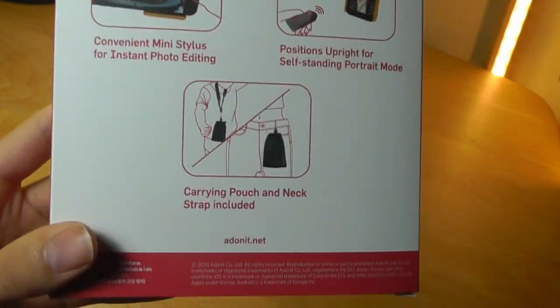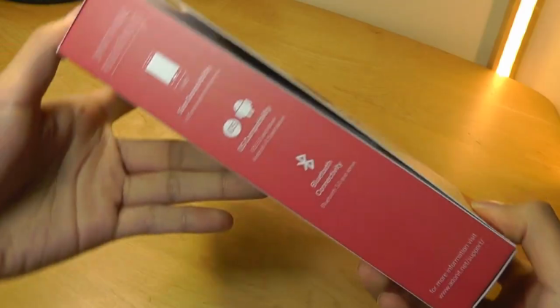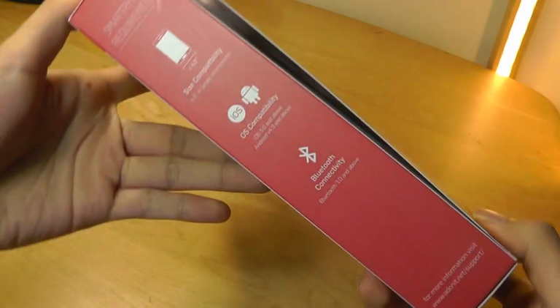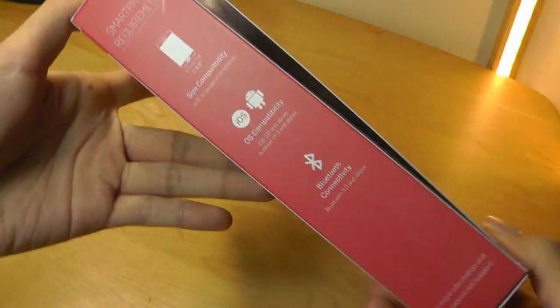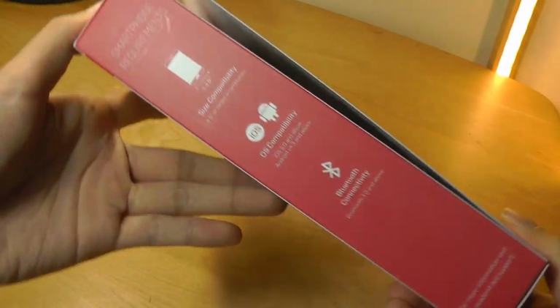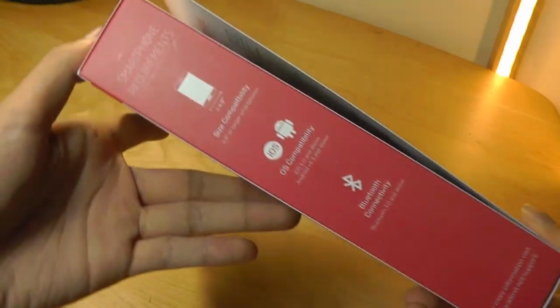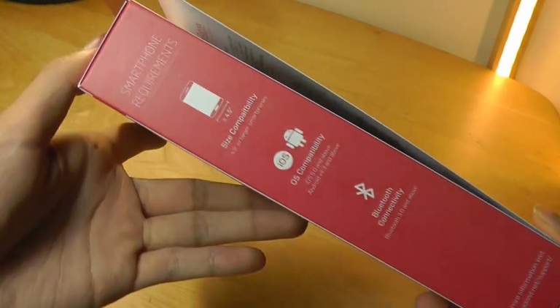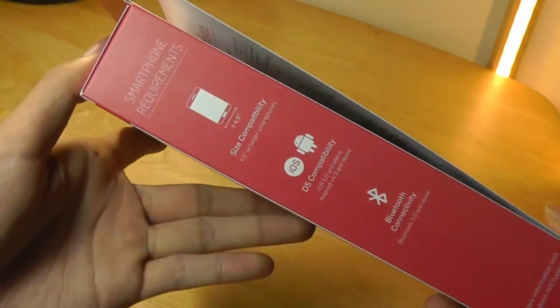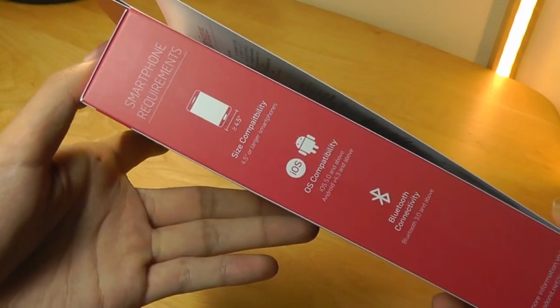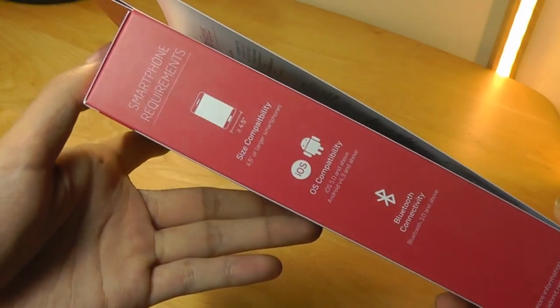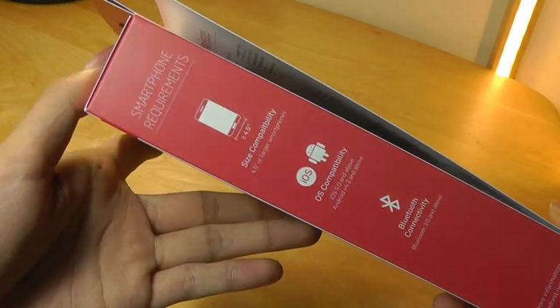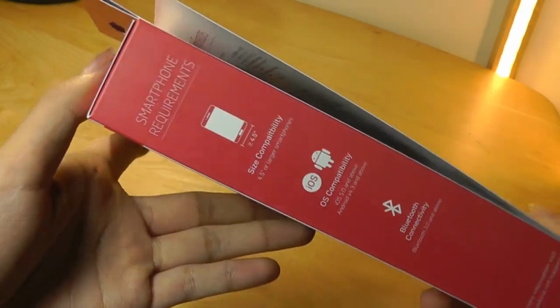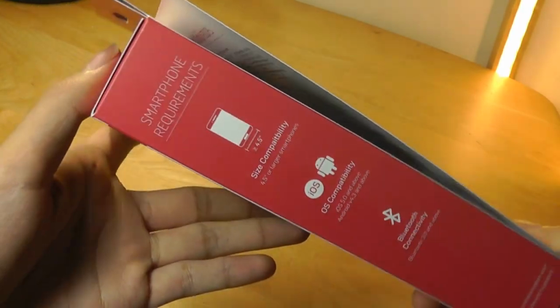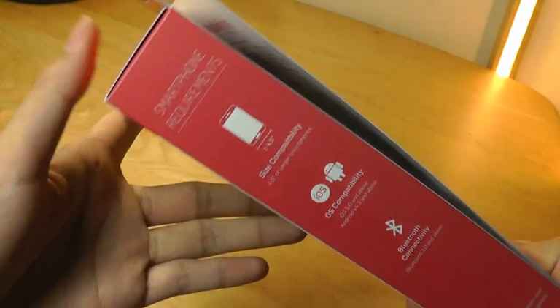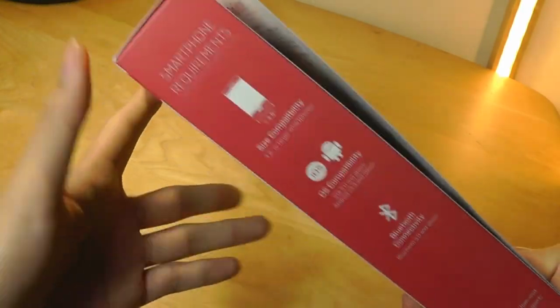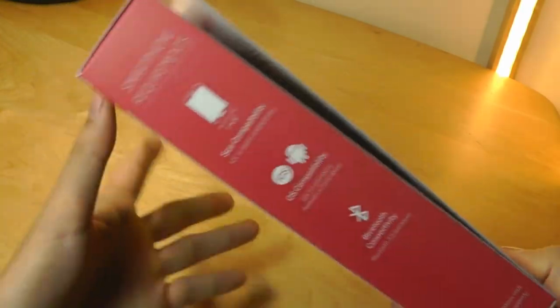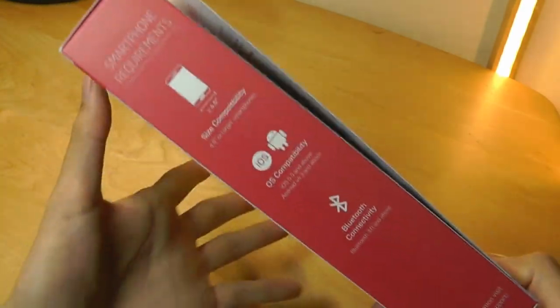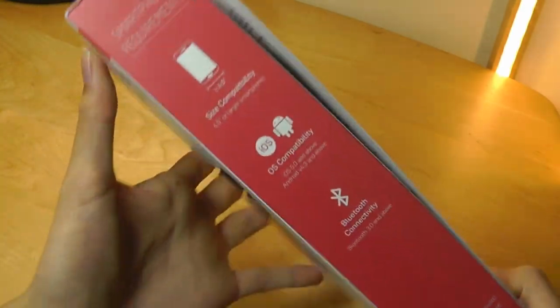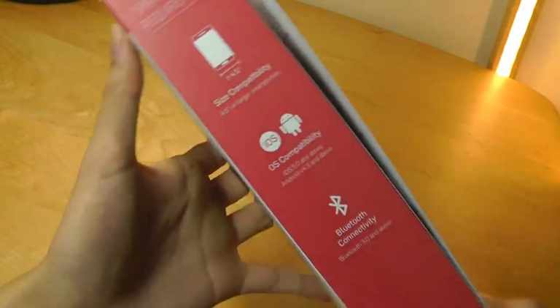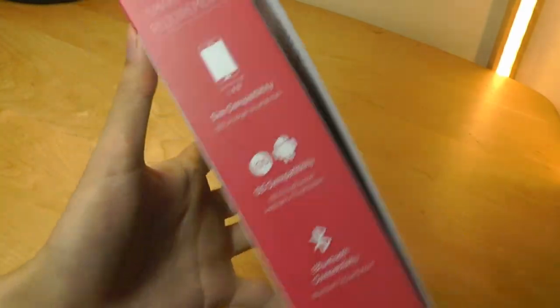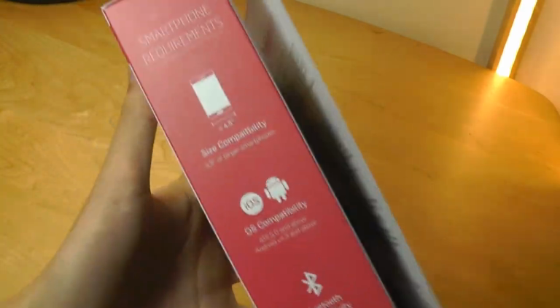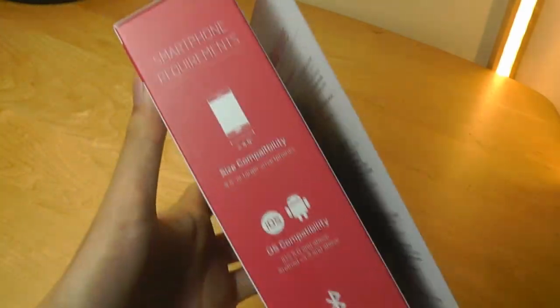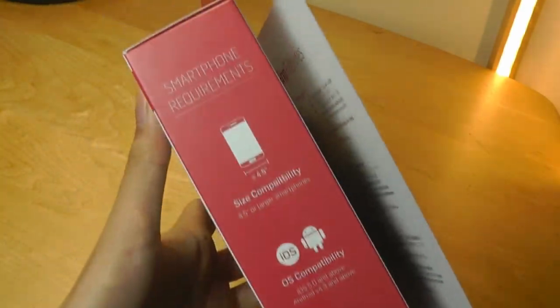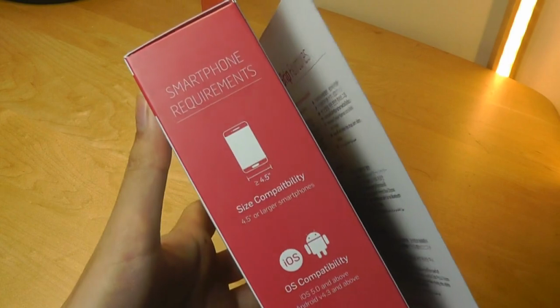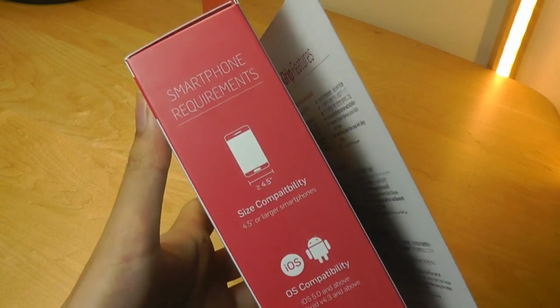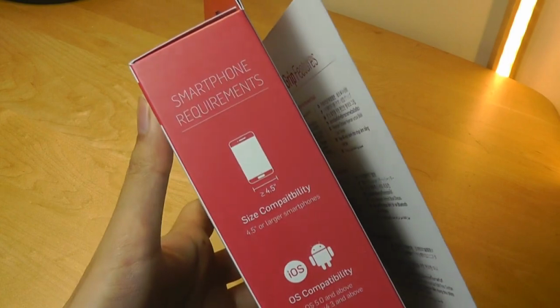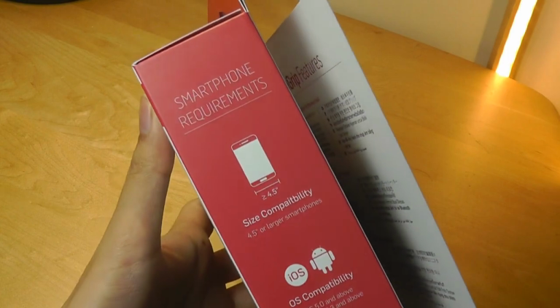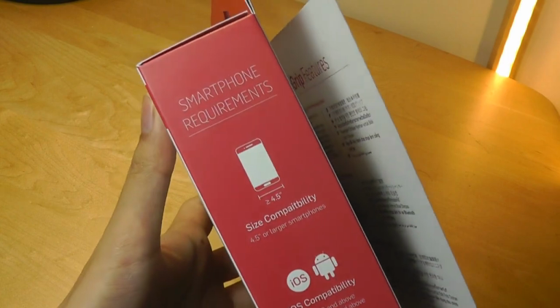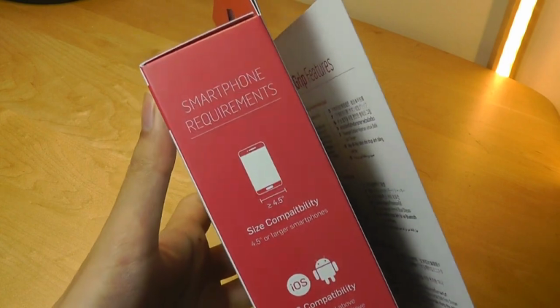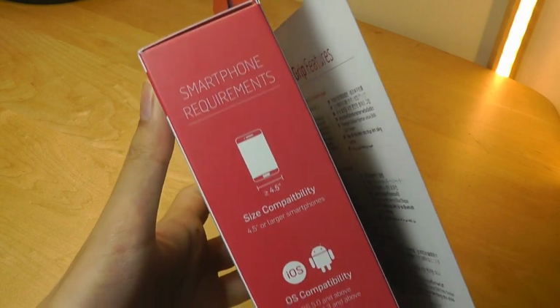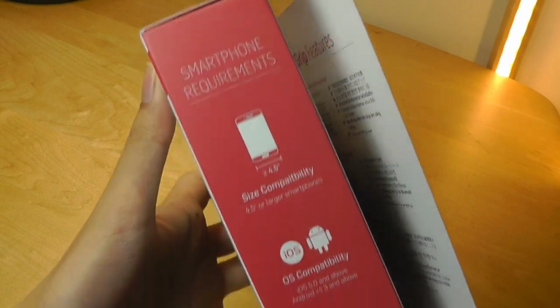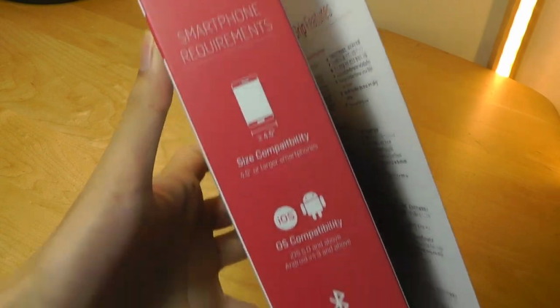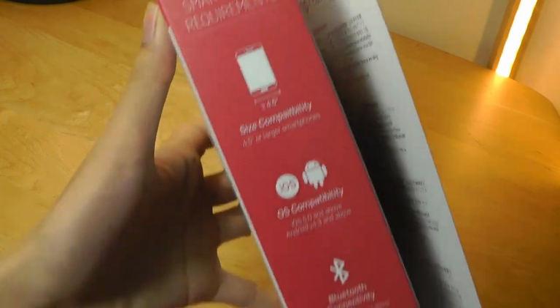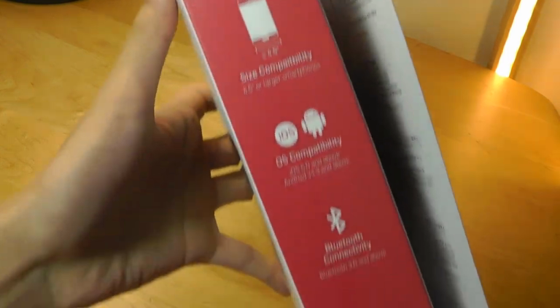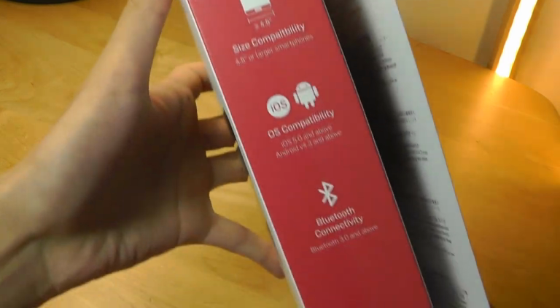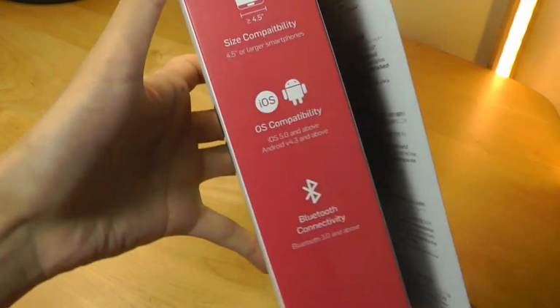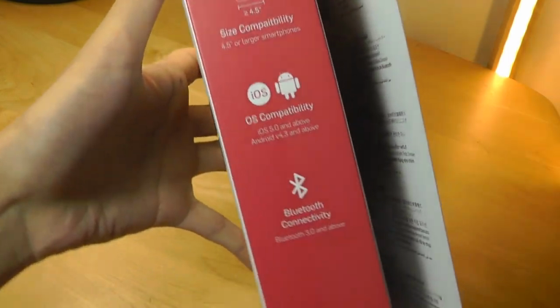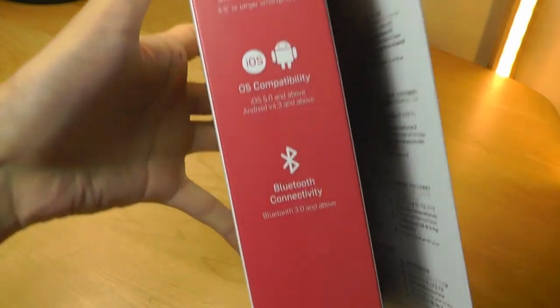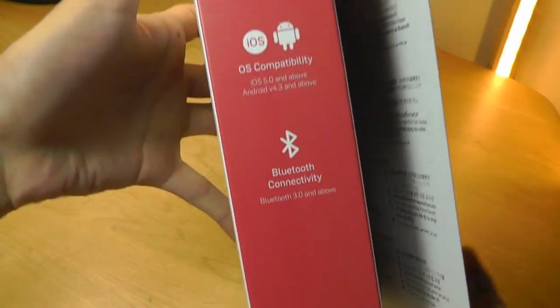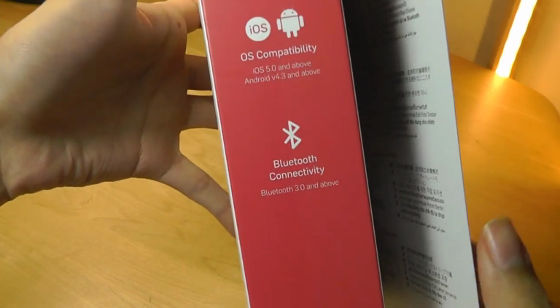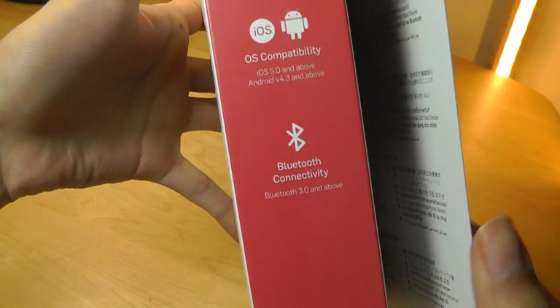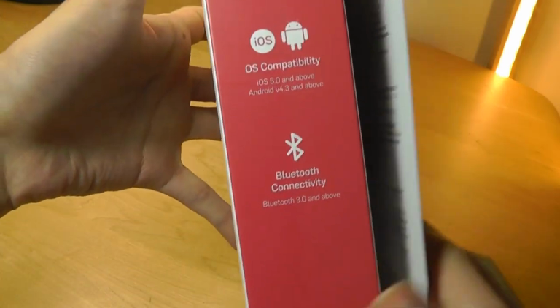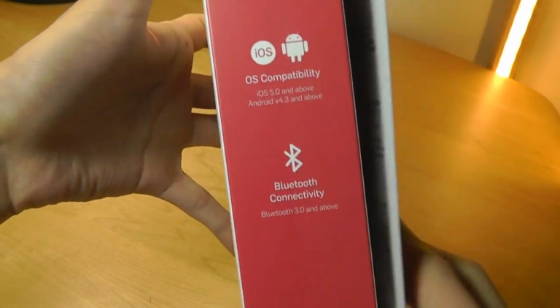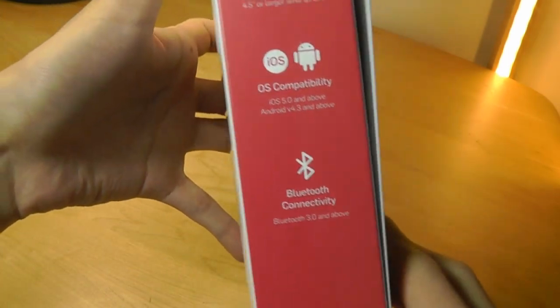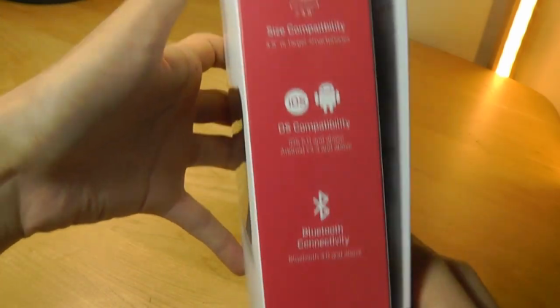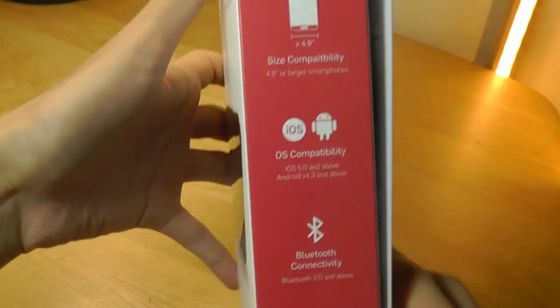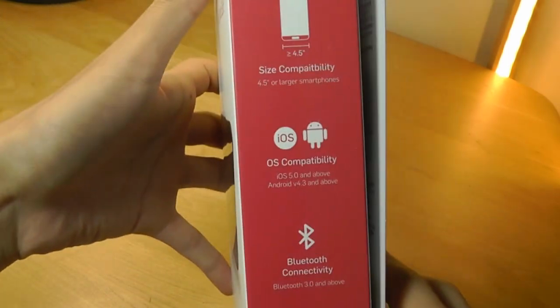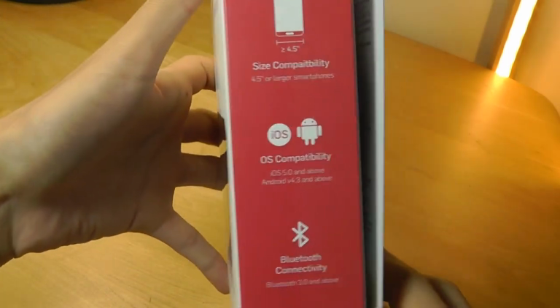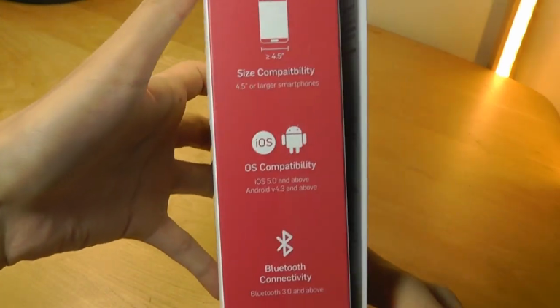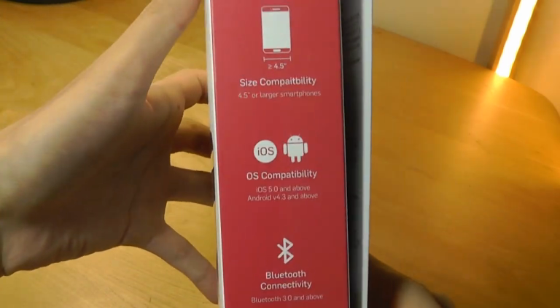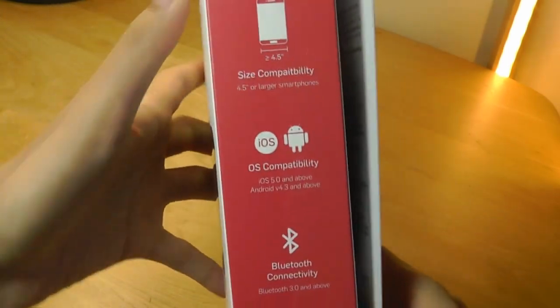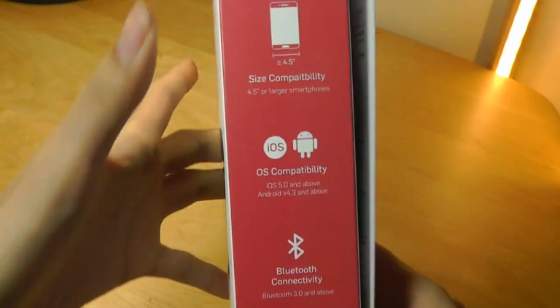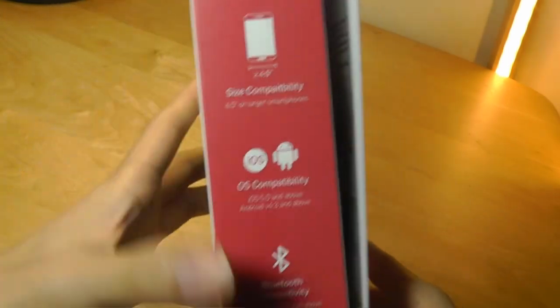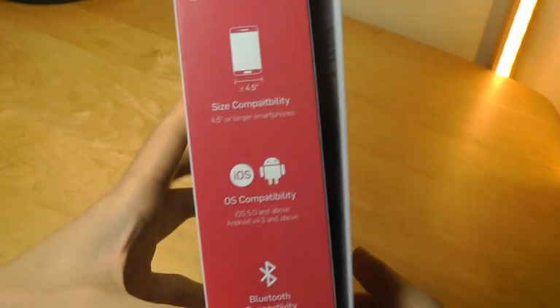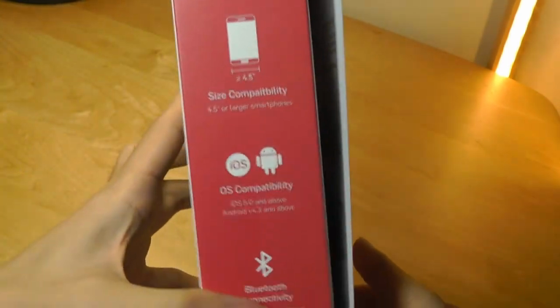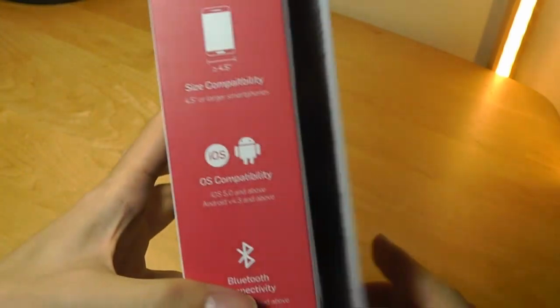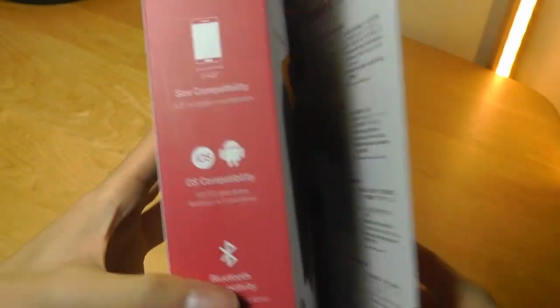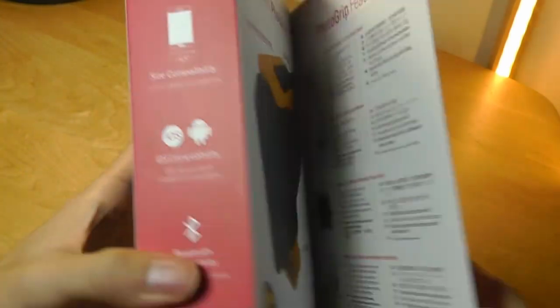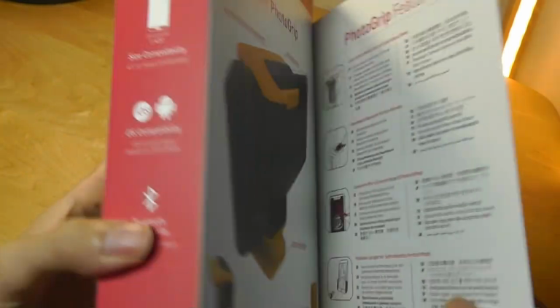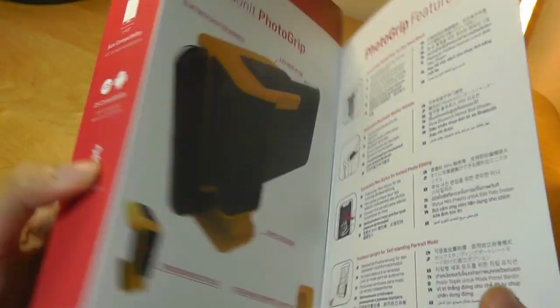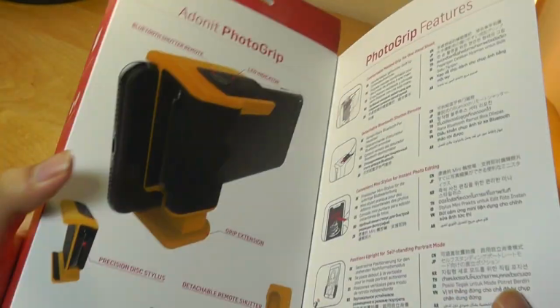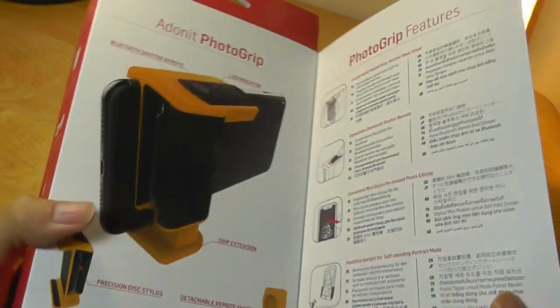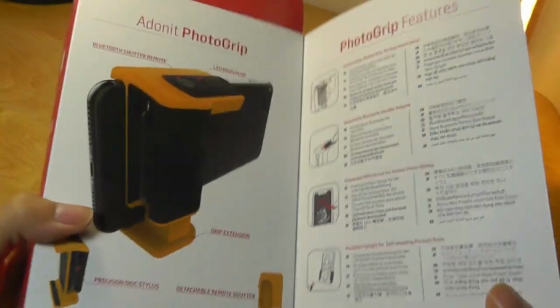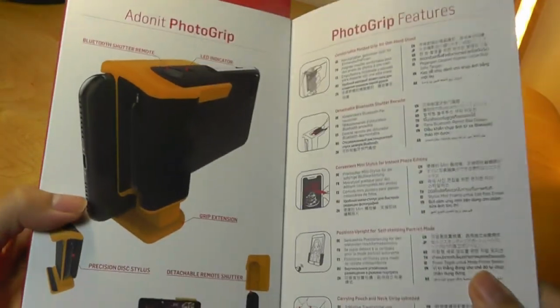This kit sells for 40 bucks, which I think is a fair price considering all the features that you're getting. Bluetooth works with both iOS and Android.